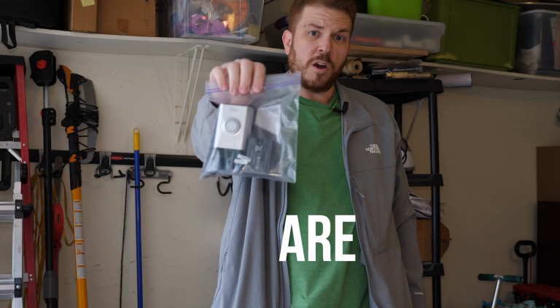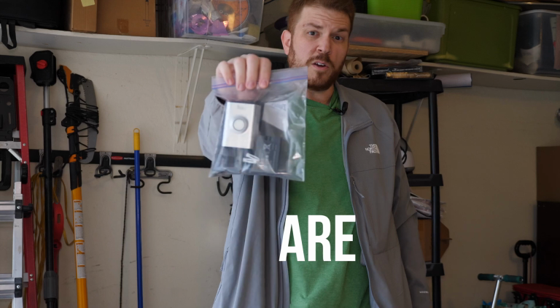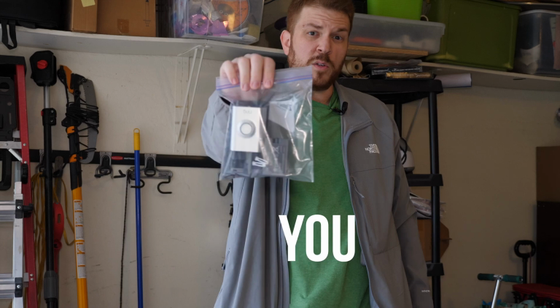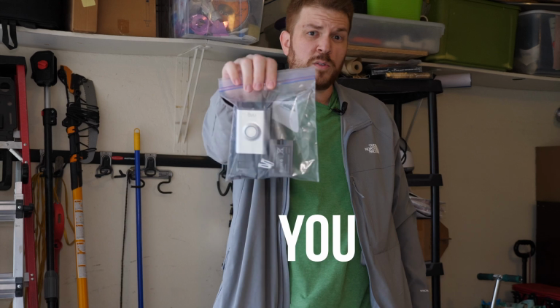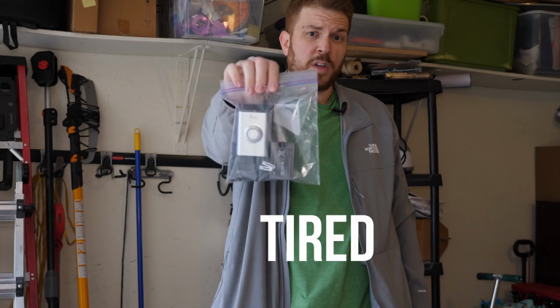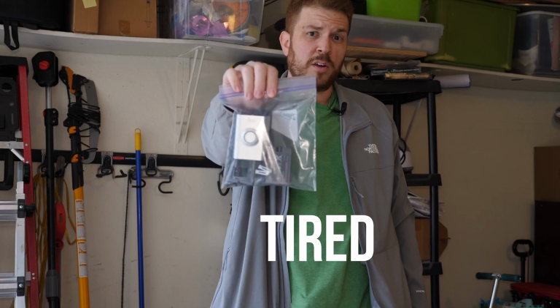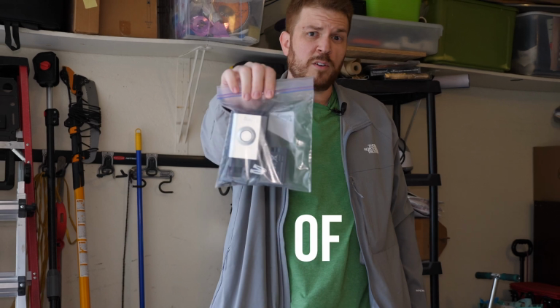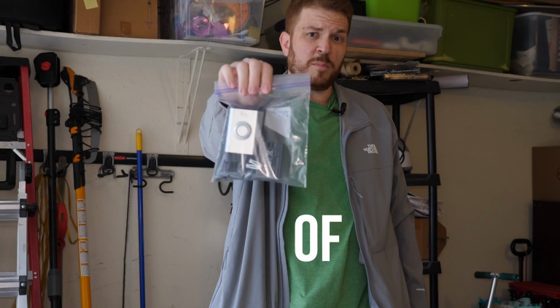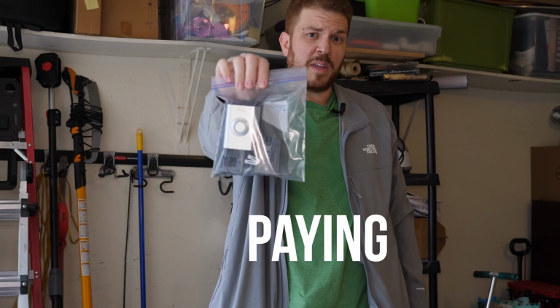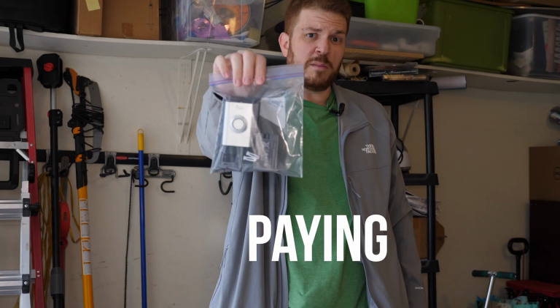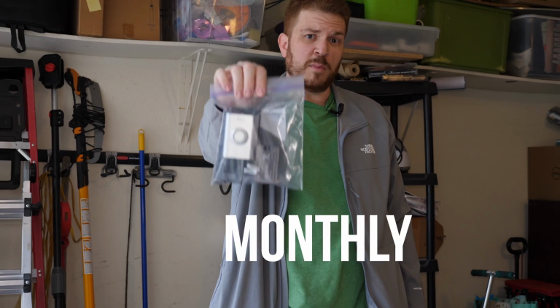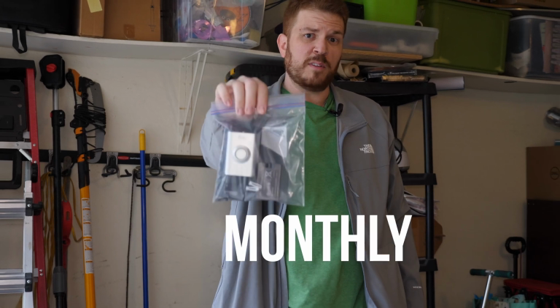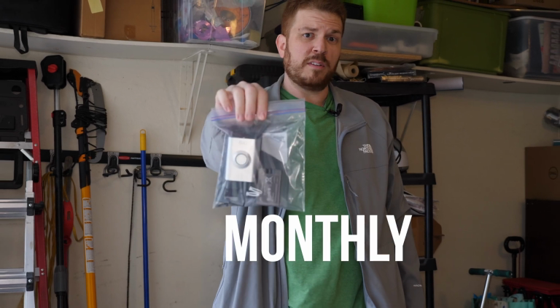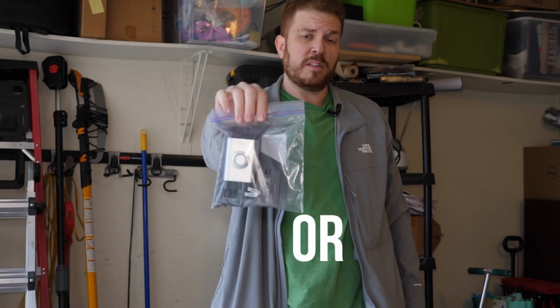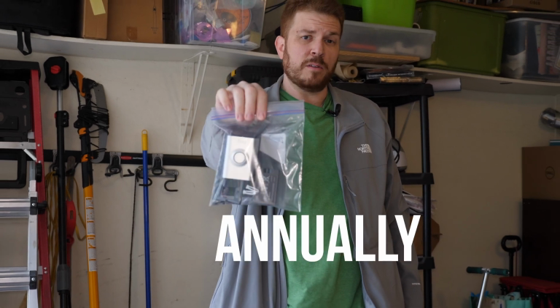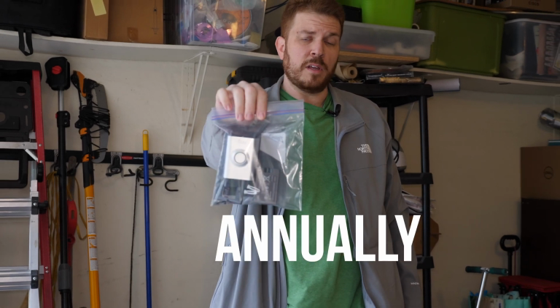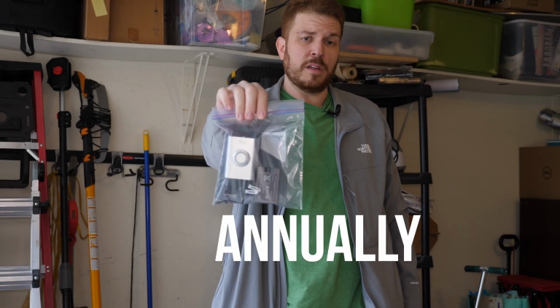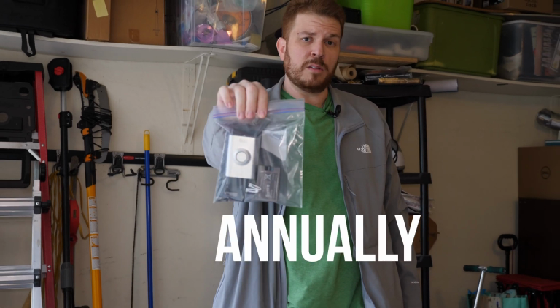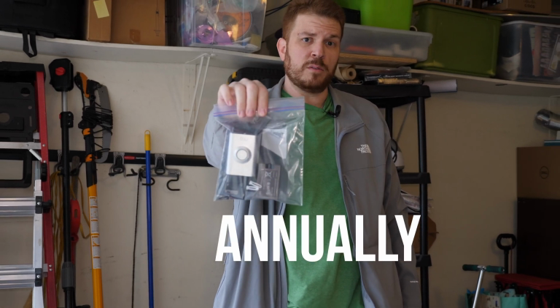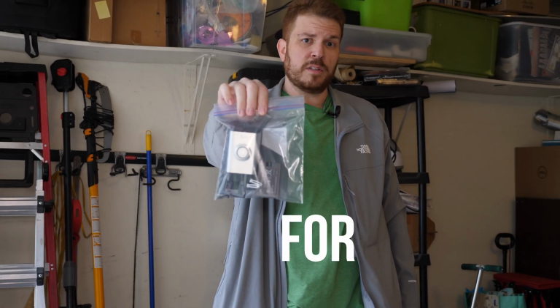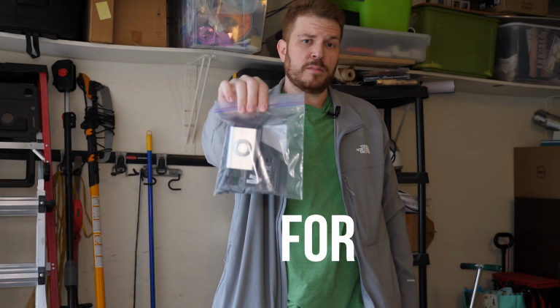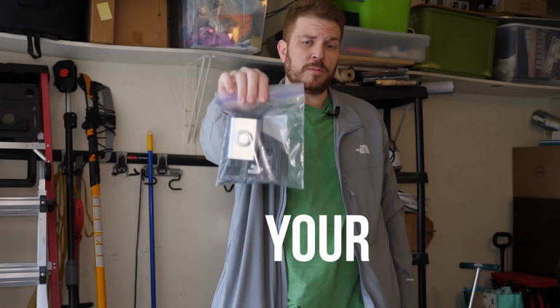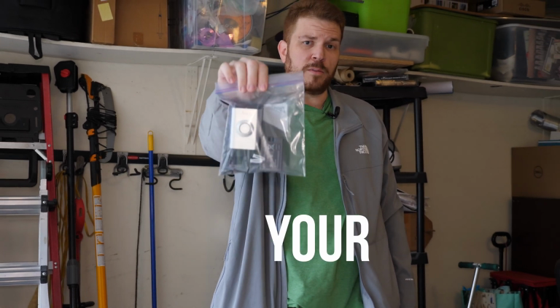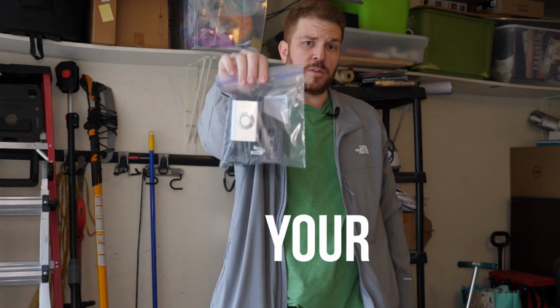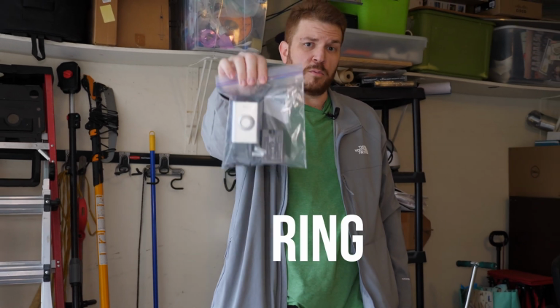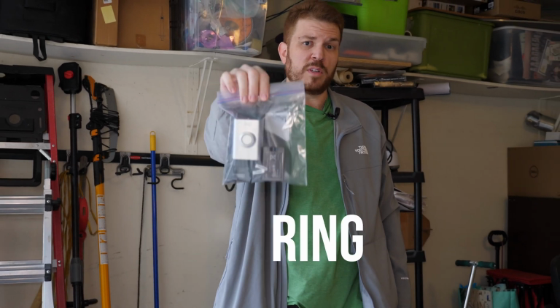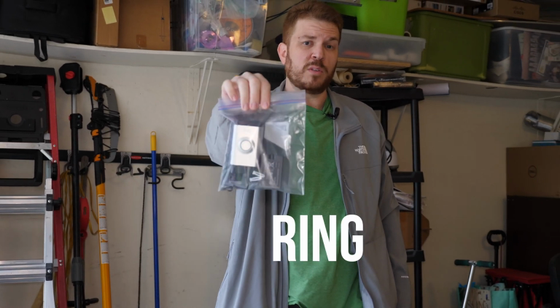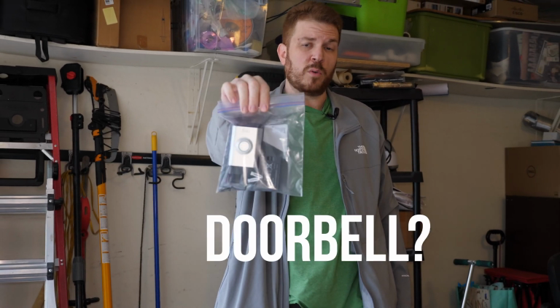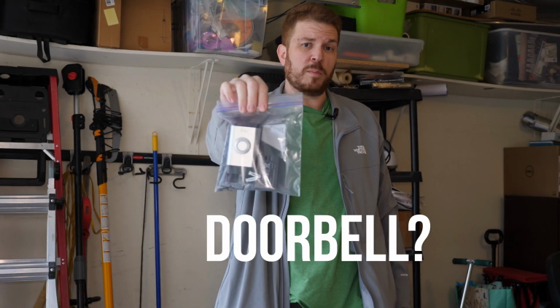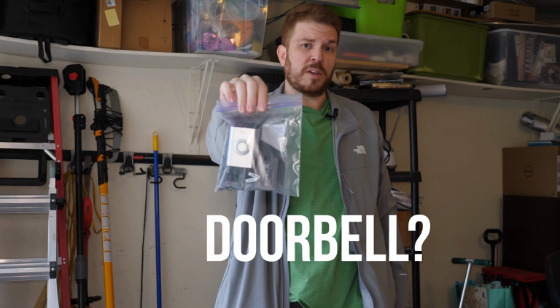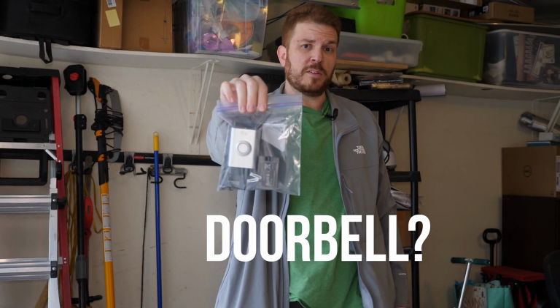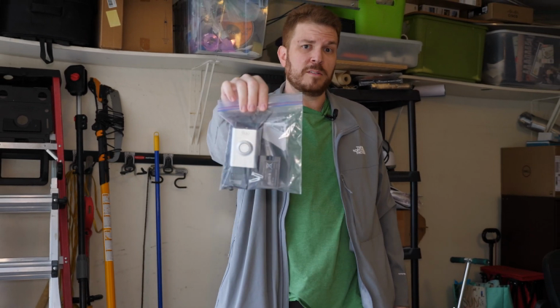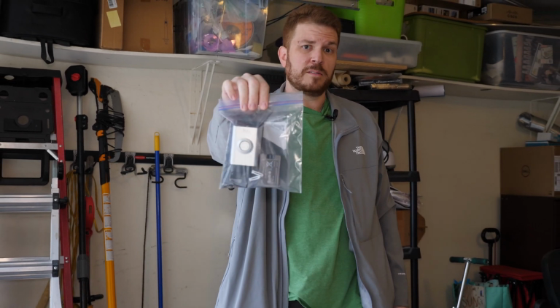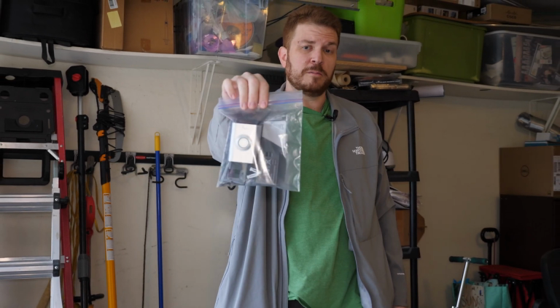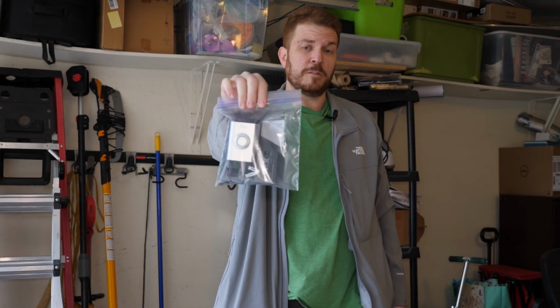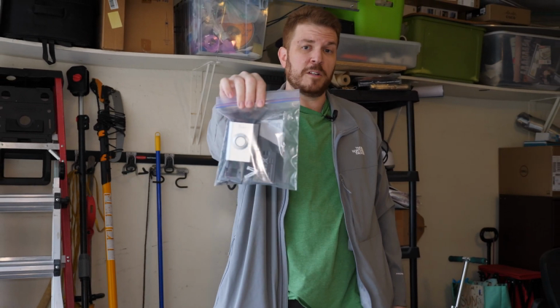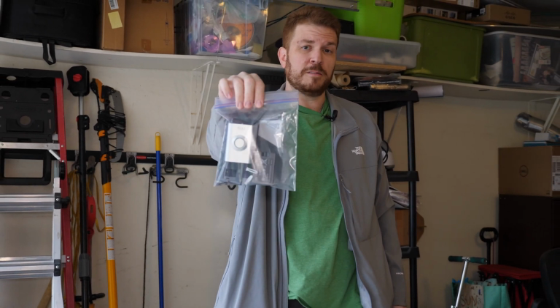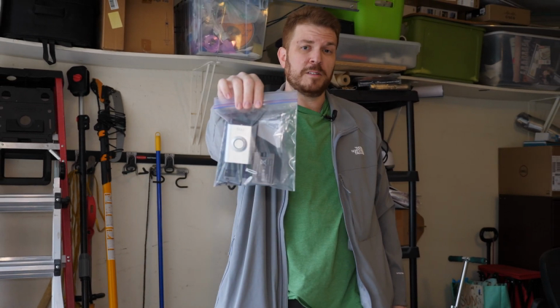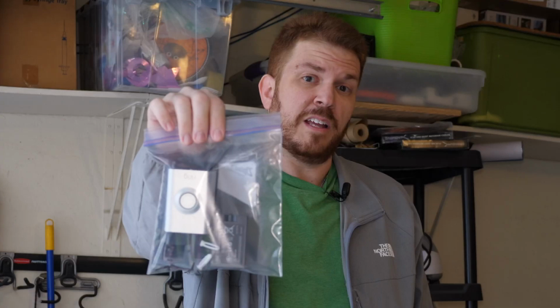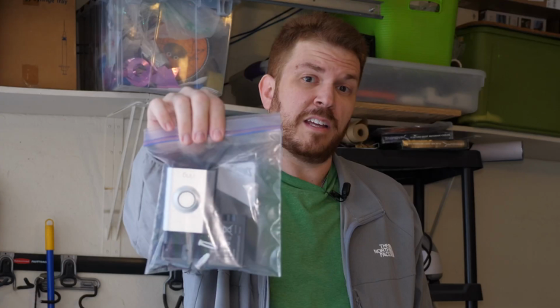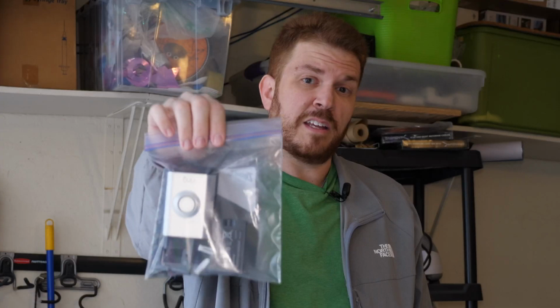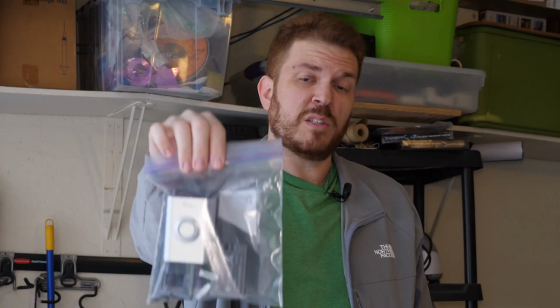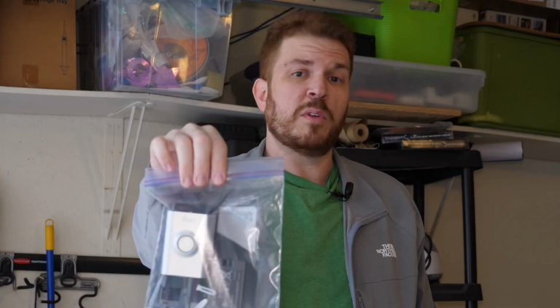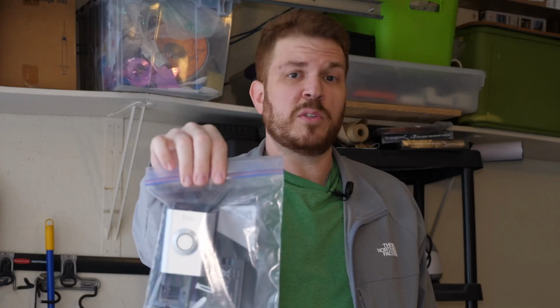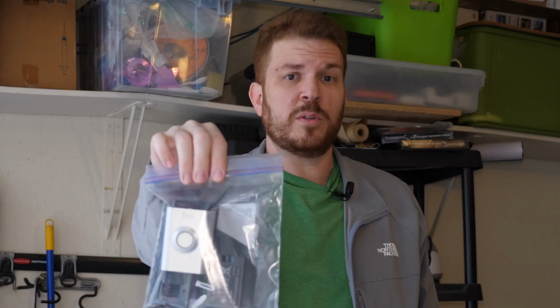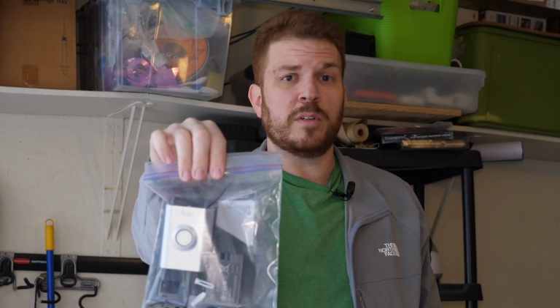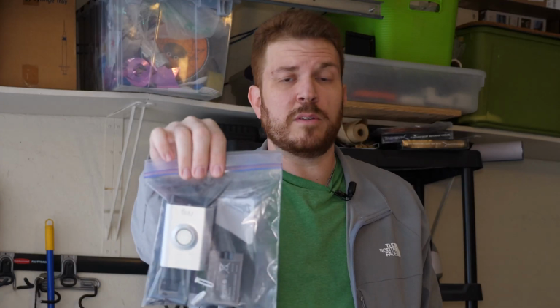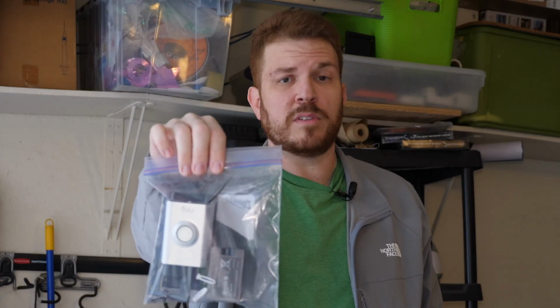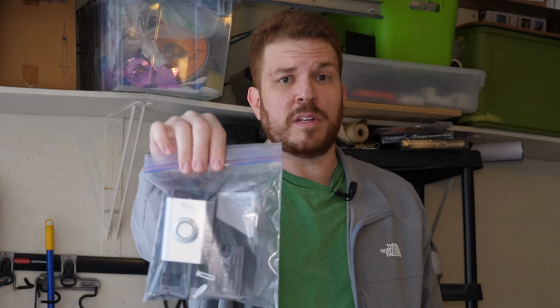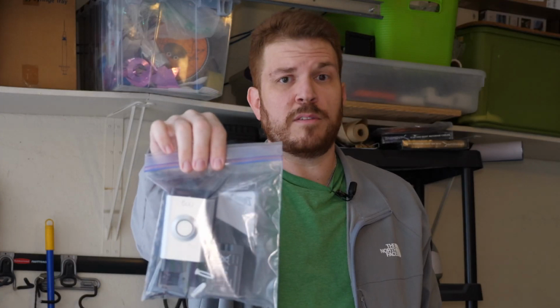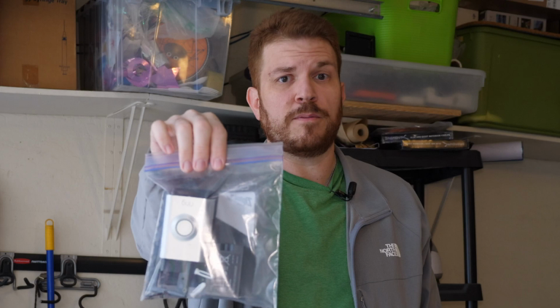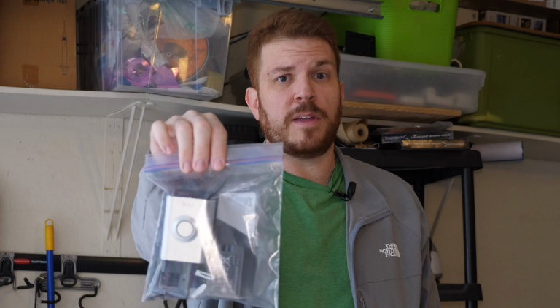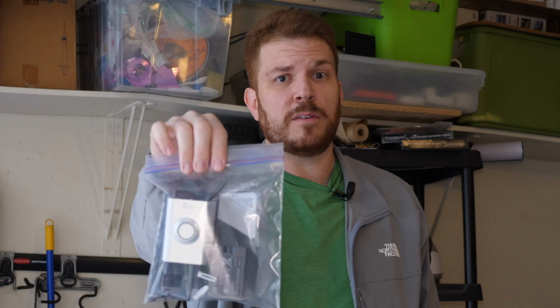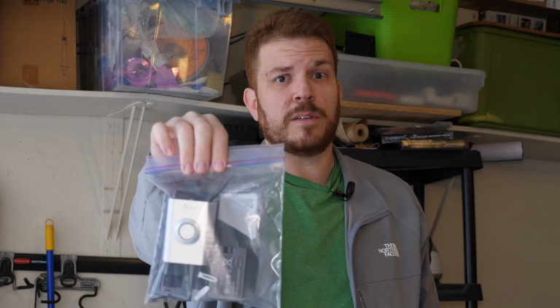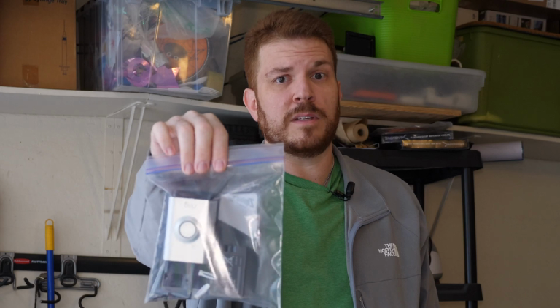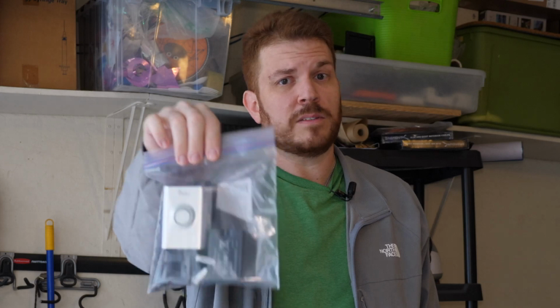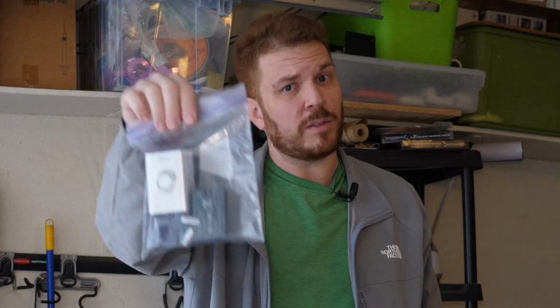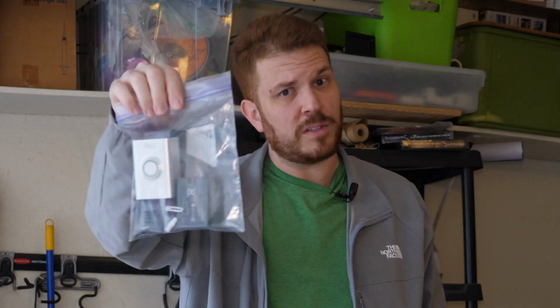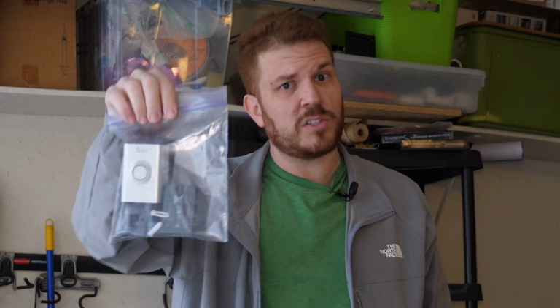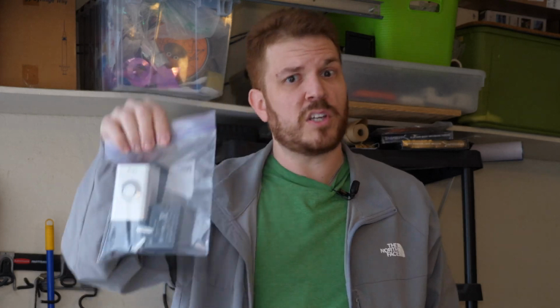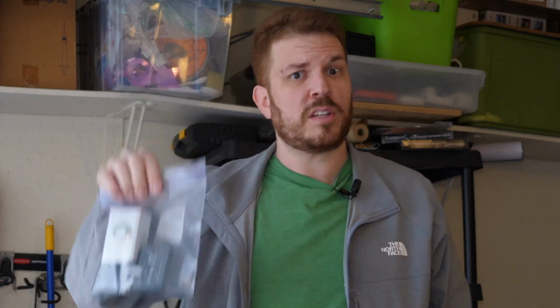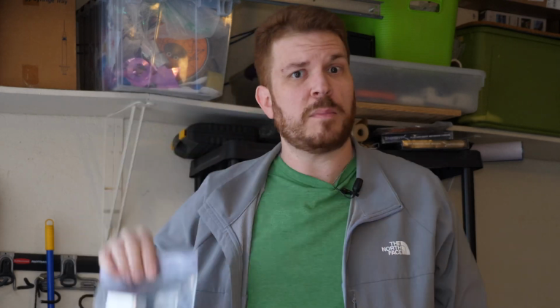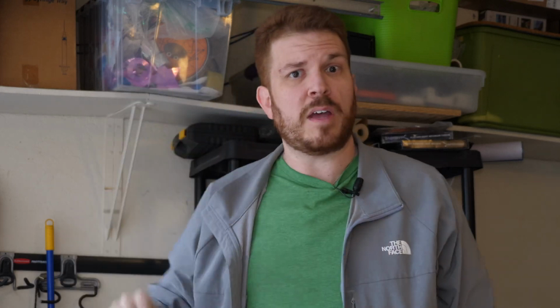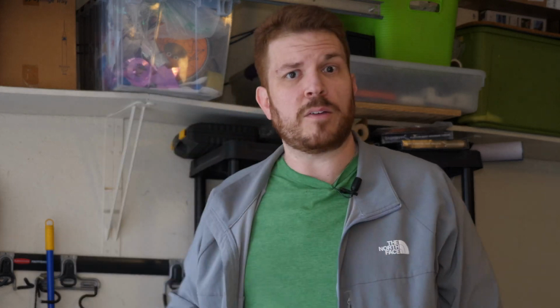Are you tired of paying monthly or annually for your Ring doorbell? I've got some alternatives that I've found, so let's check them out.